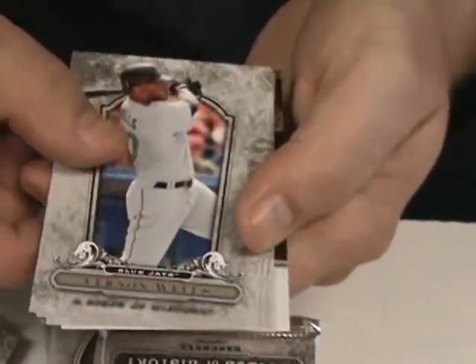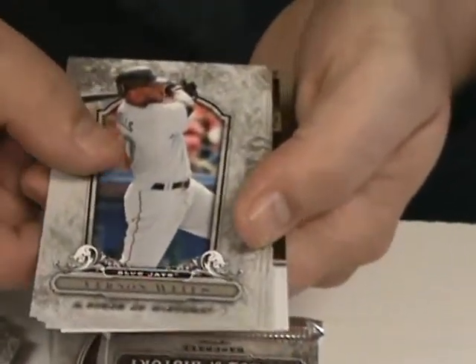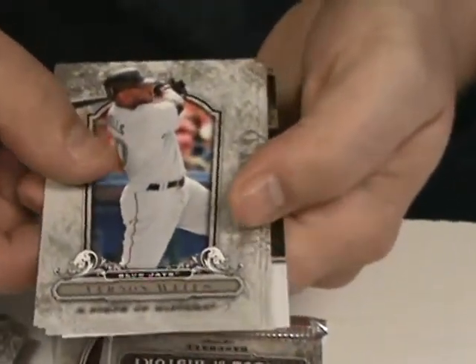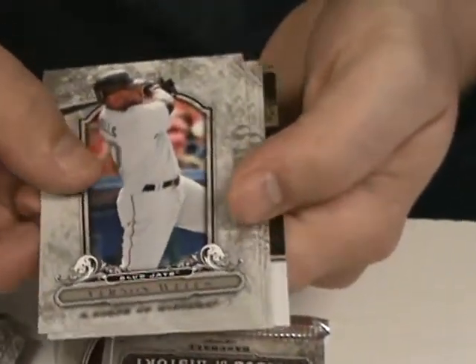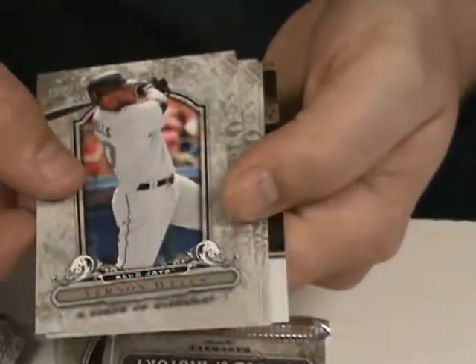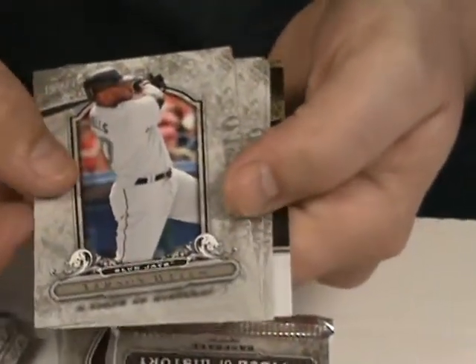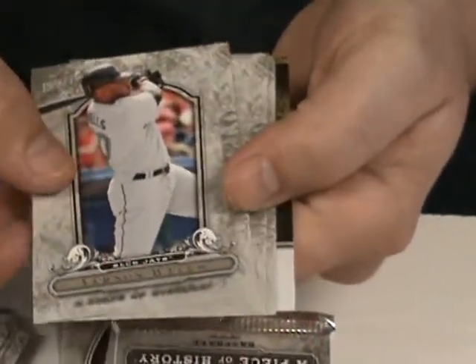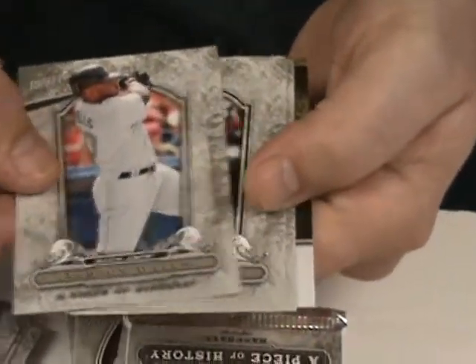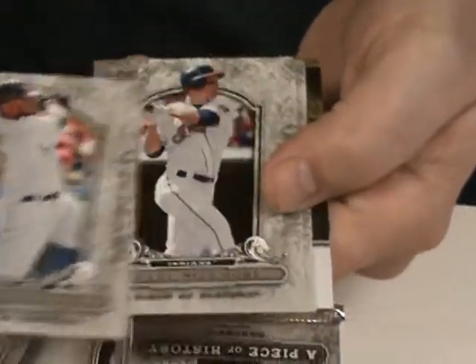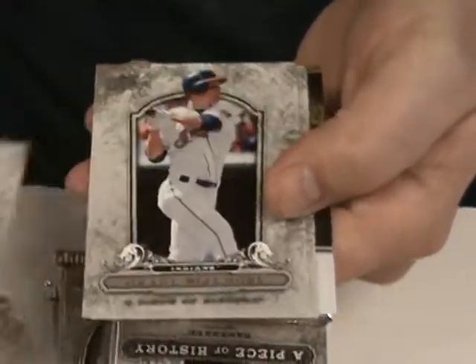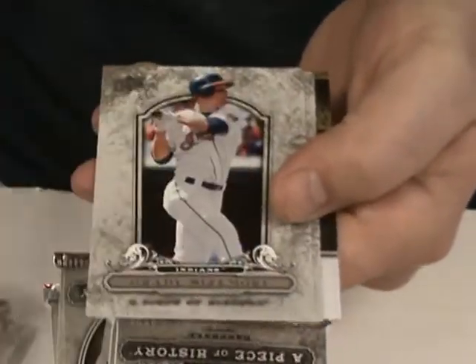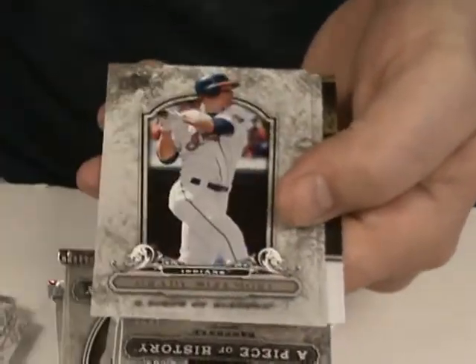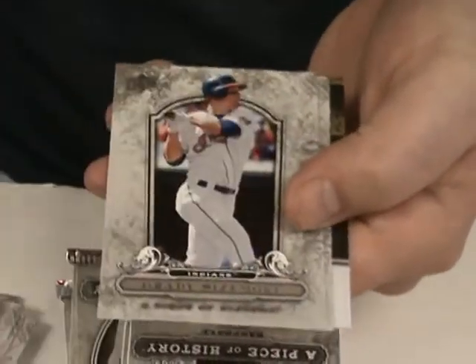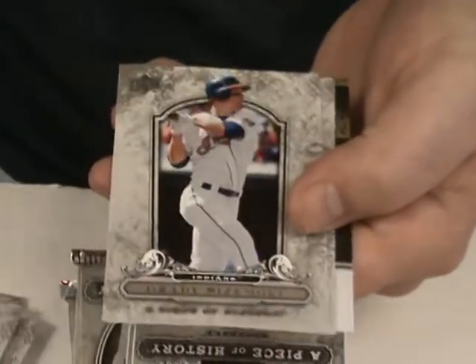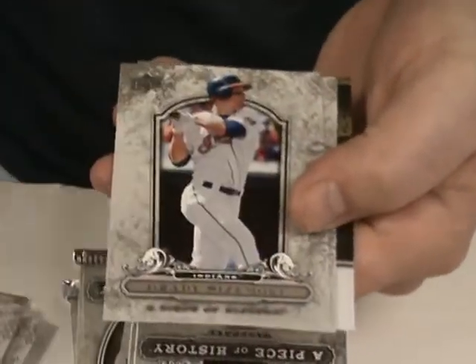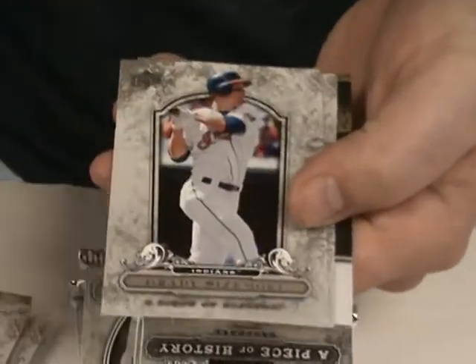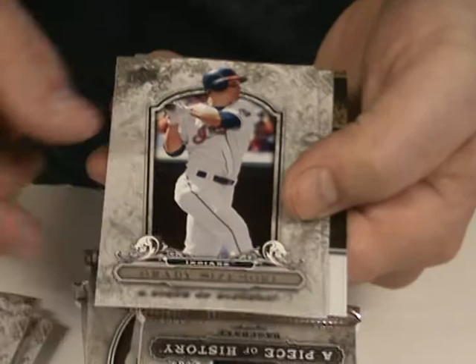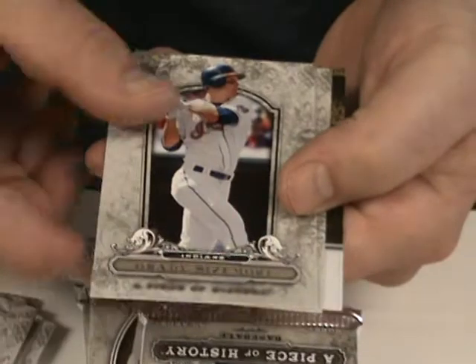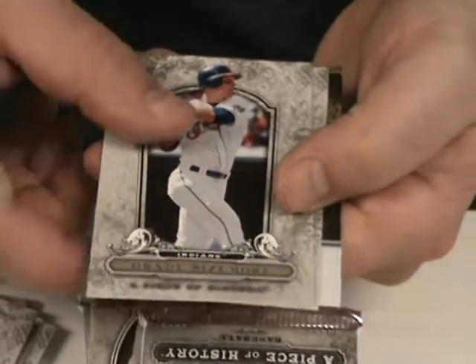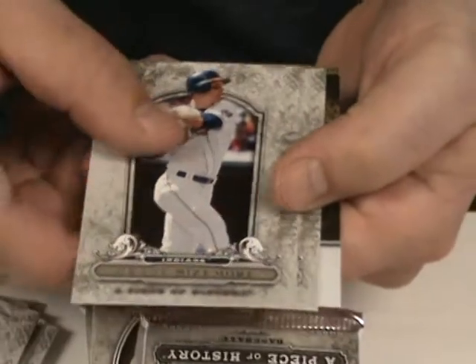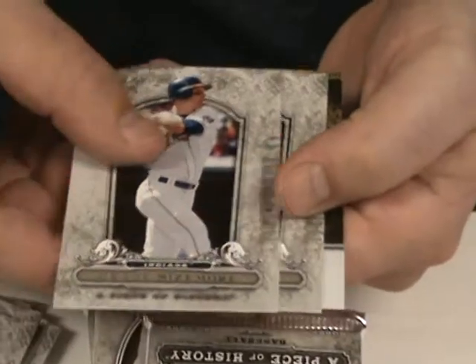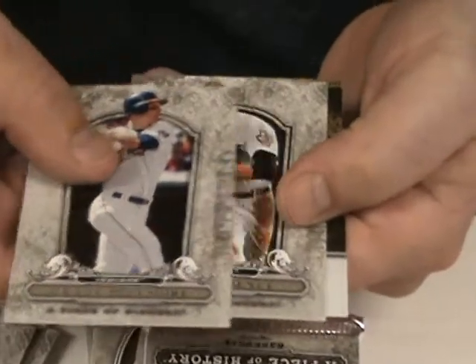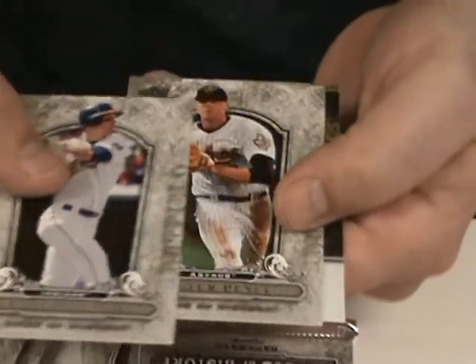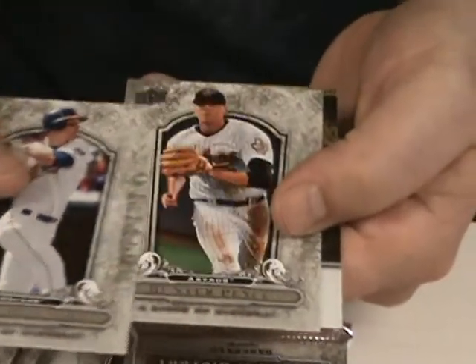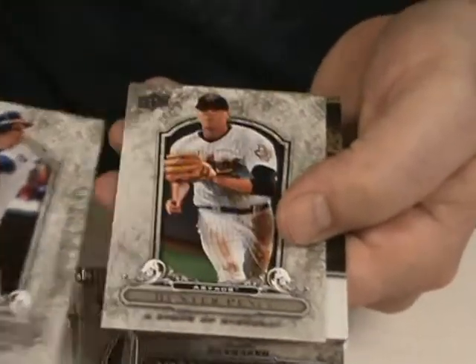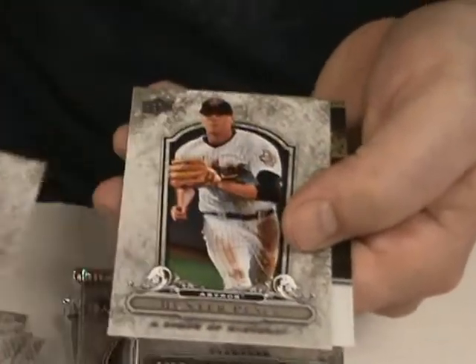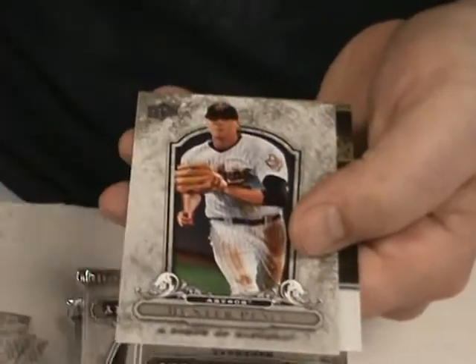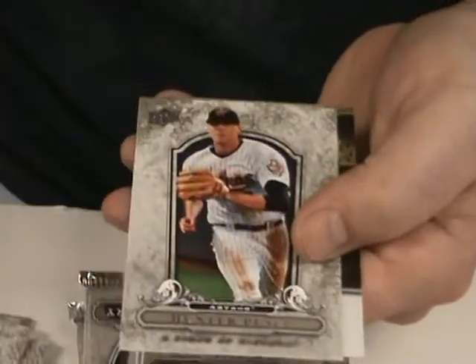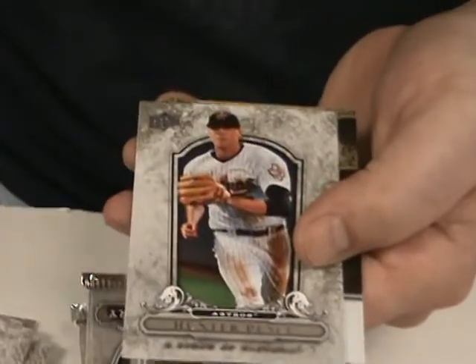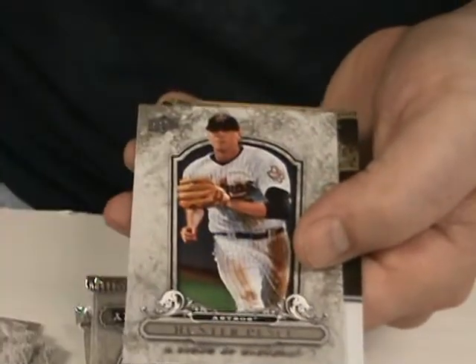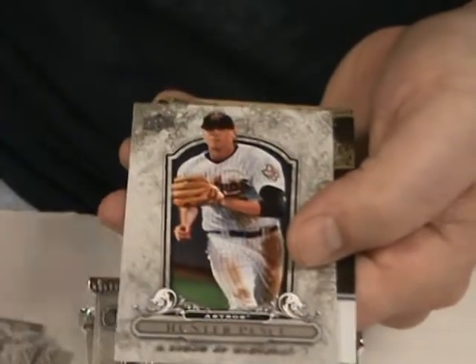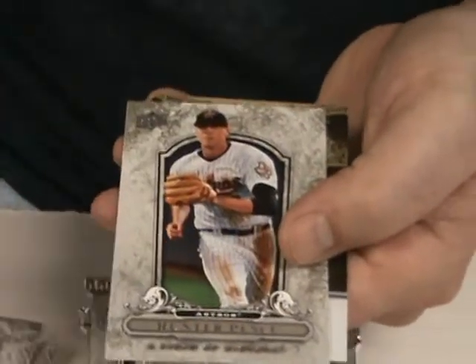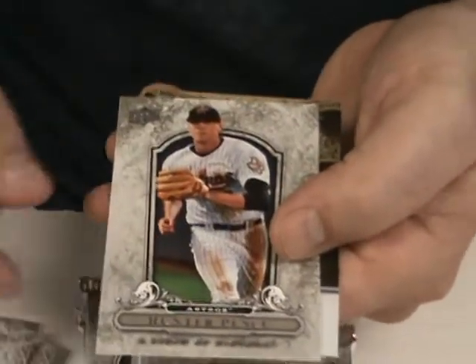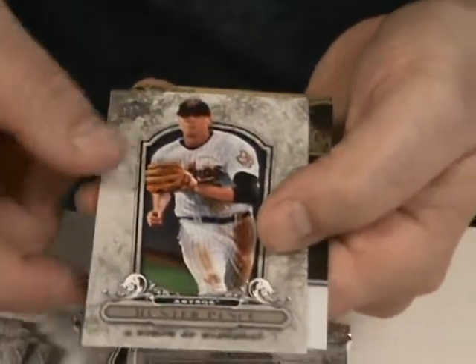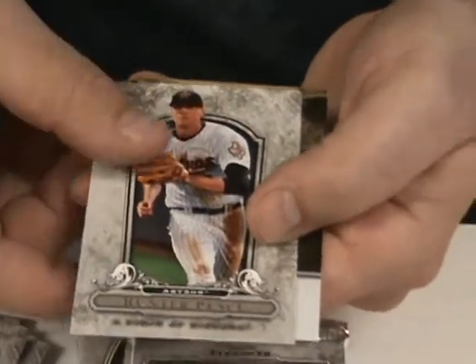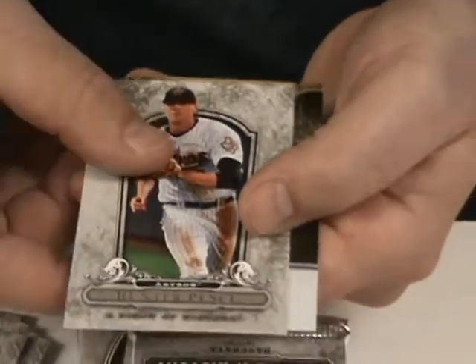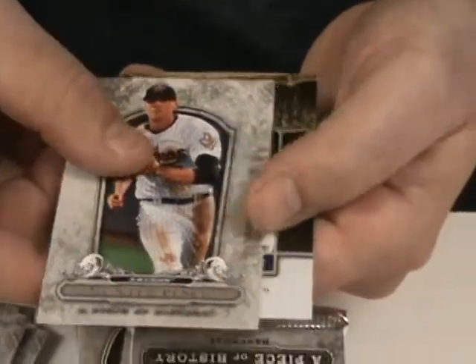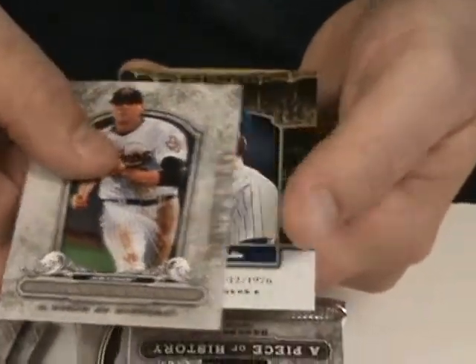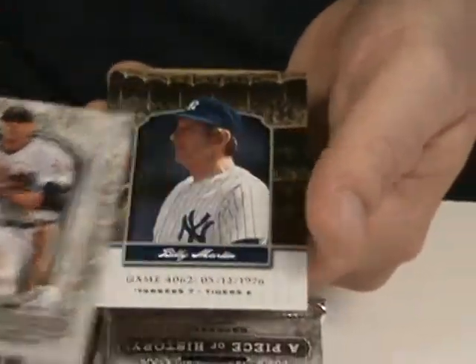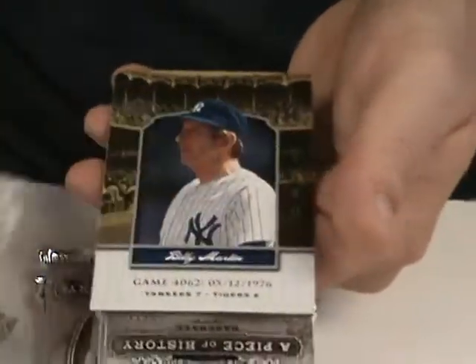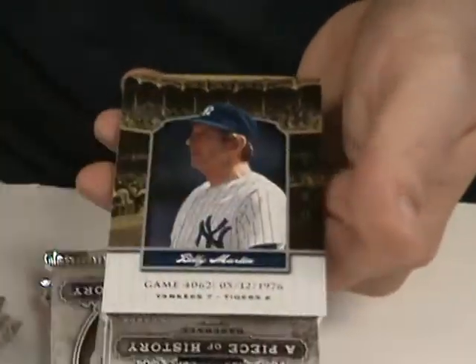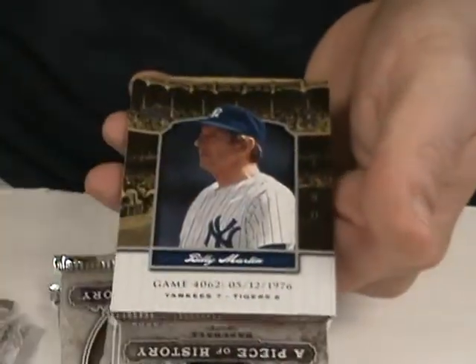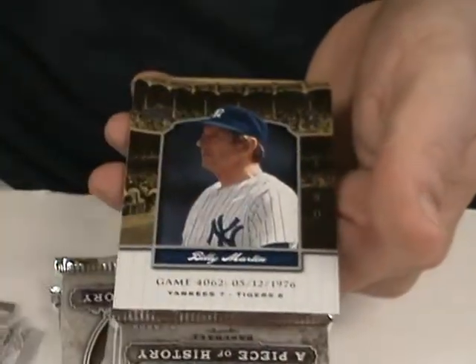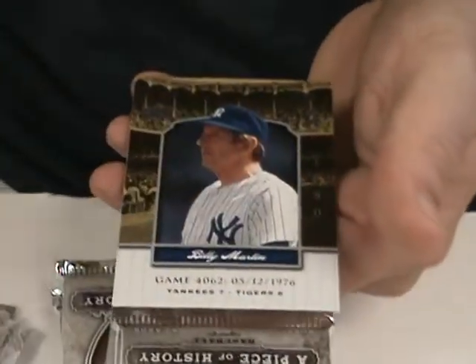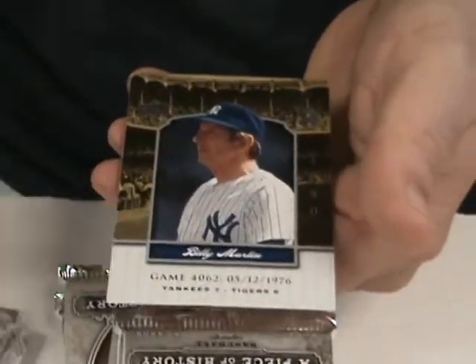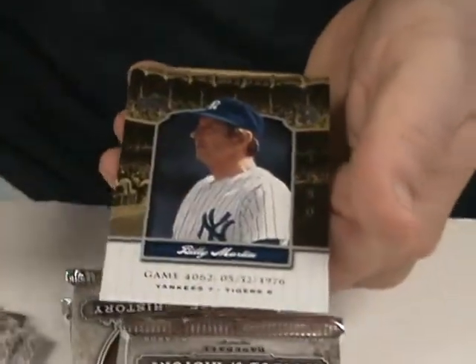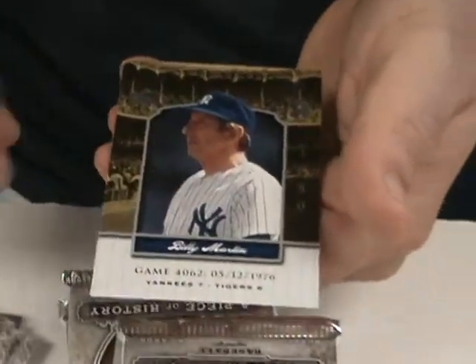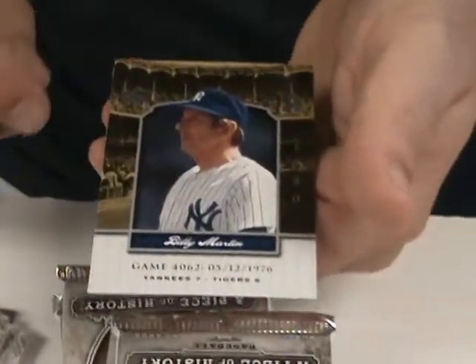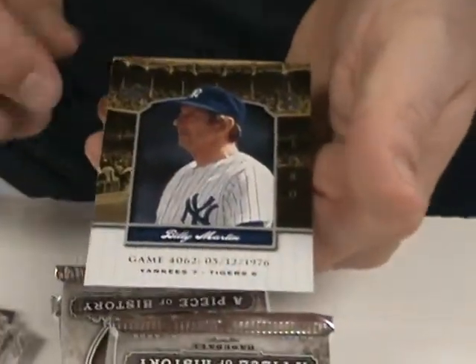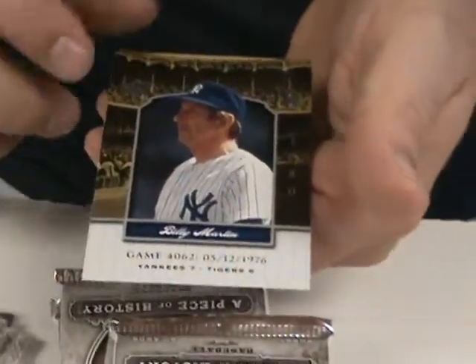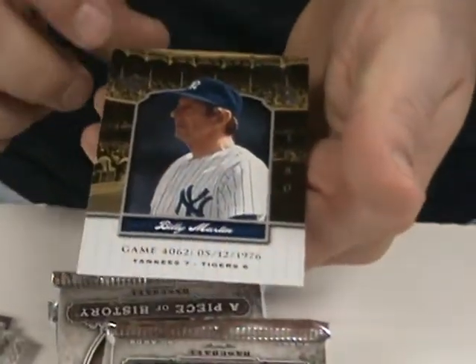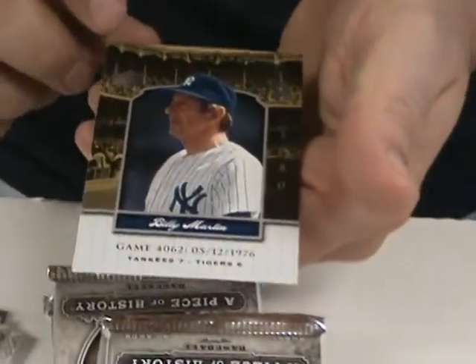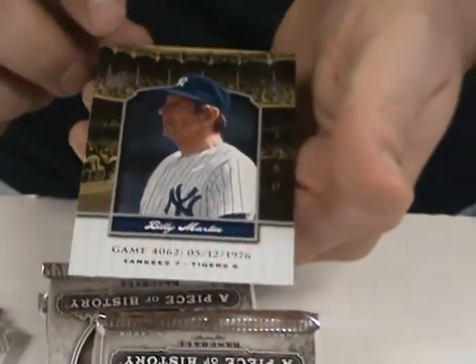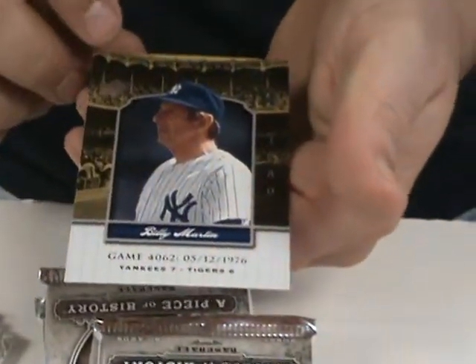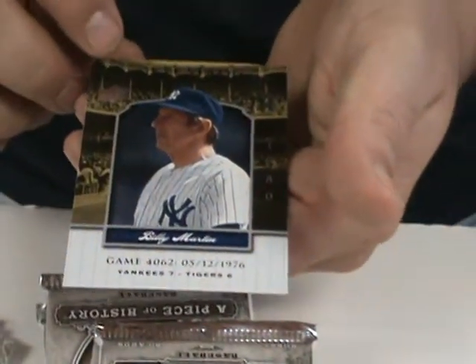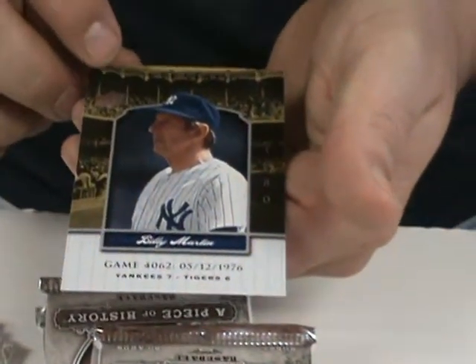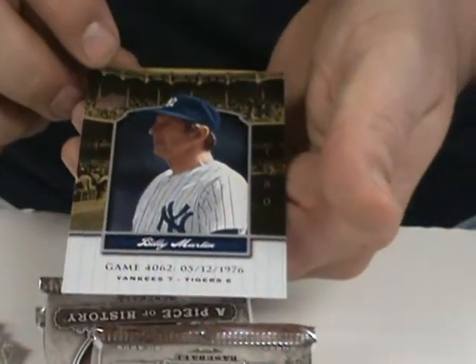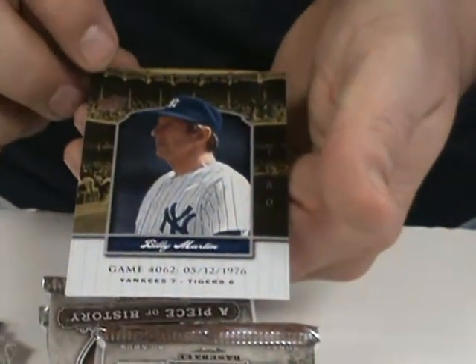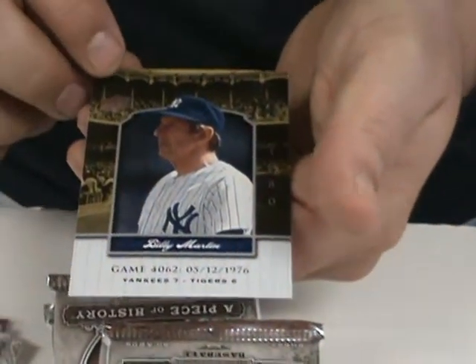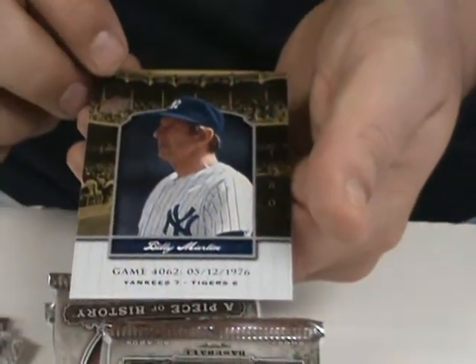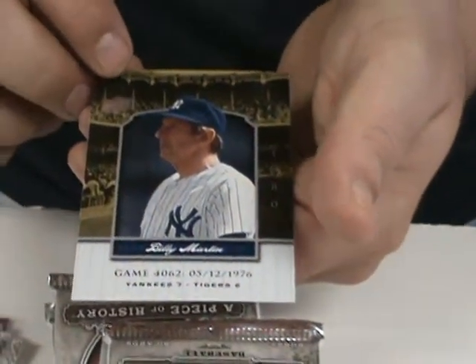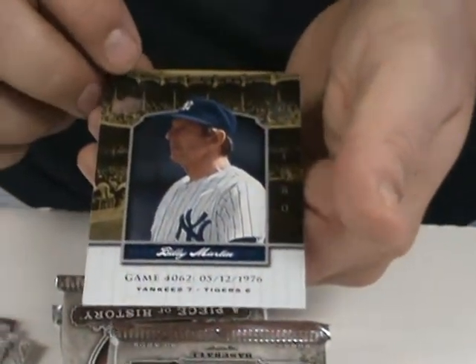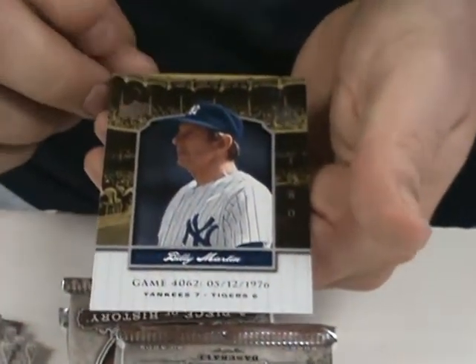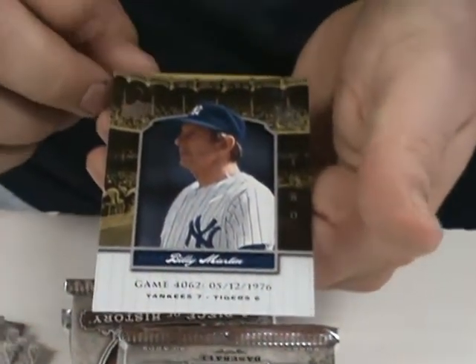Vernon Wells. Grady Sizemore. Hunter Pence. And a Yankee Stadium Legacy card — Billy Martin.